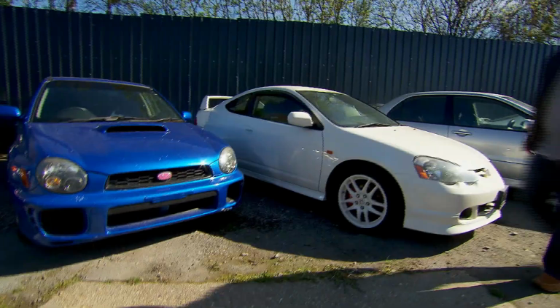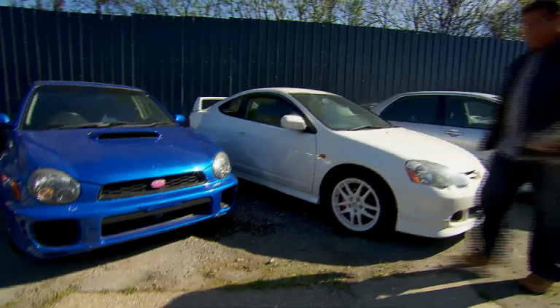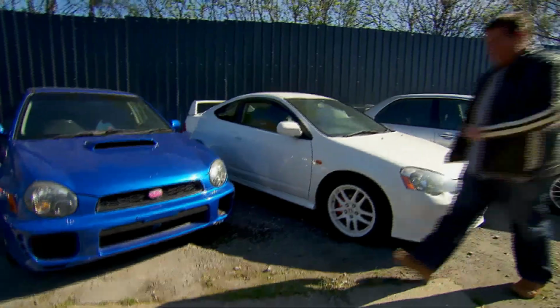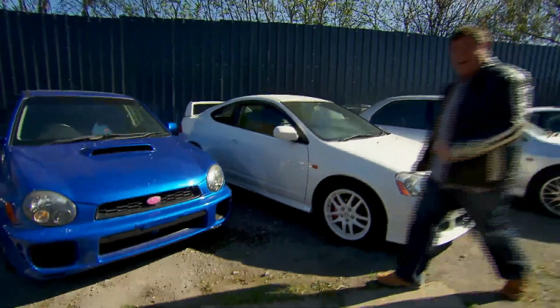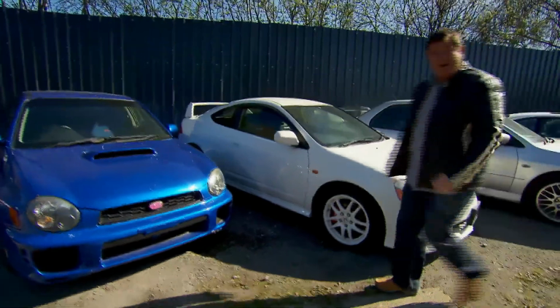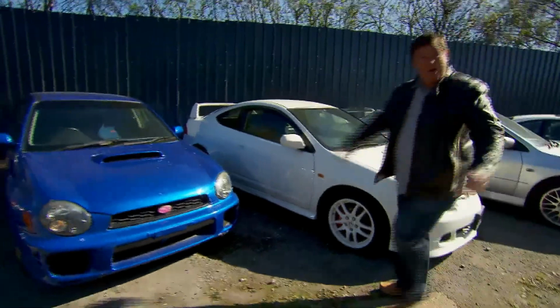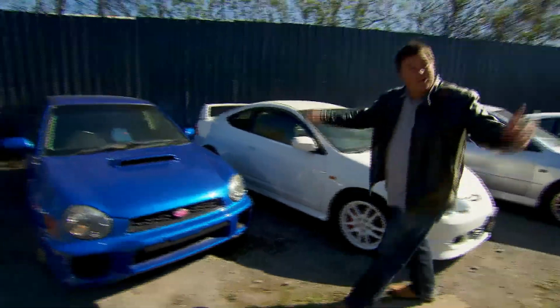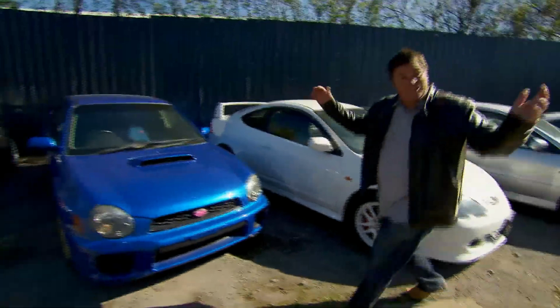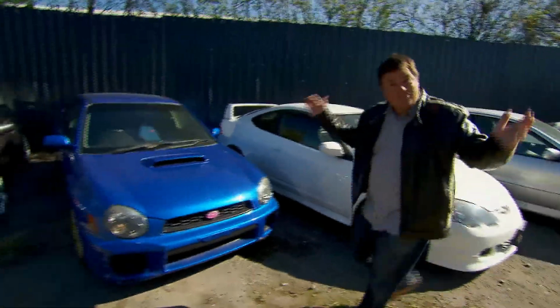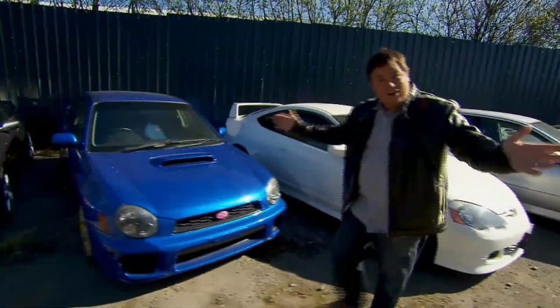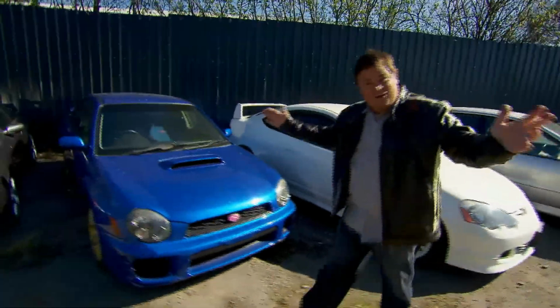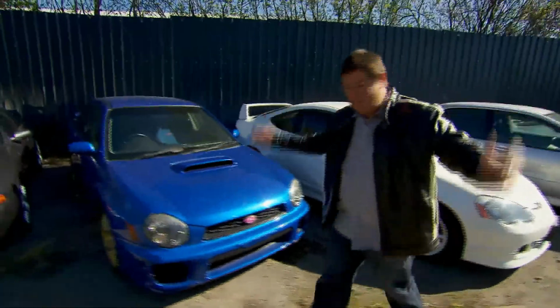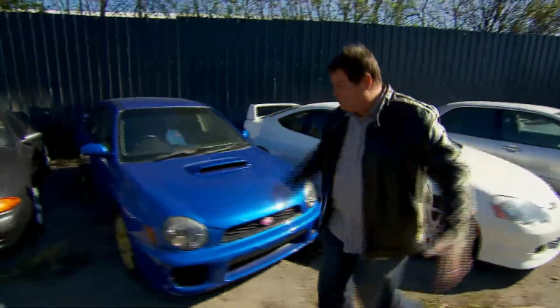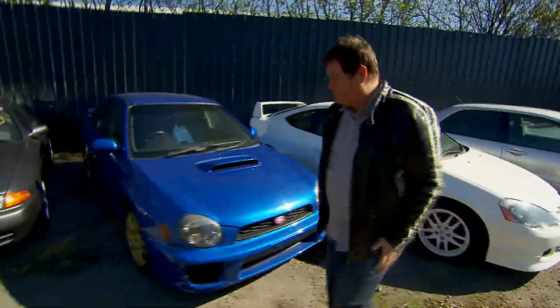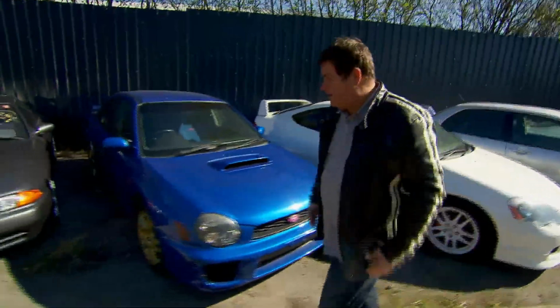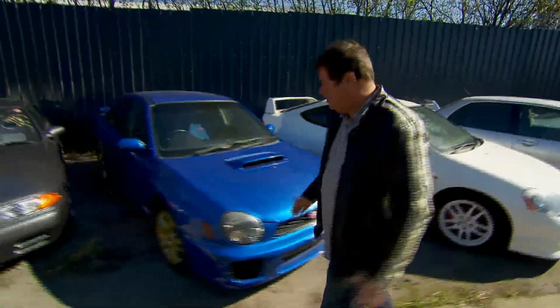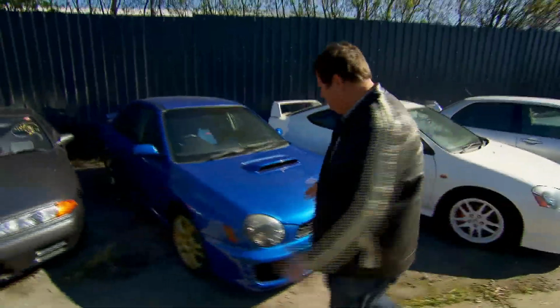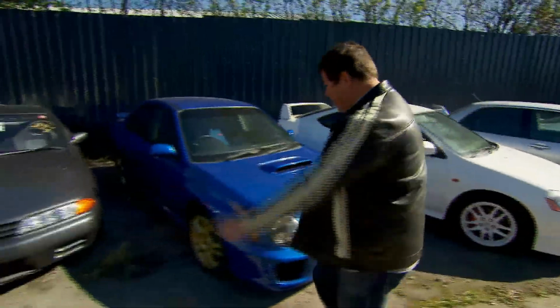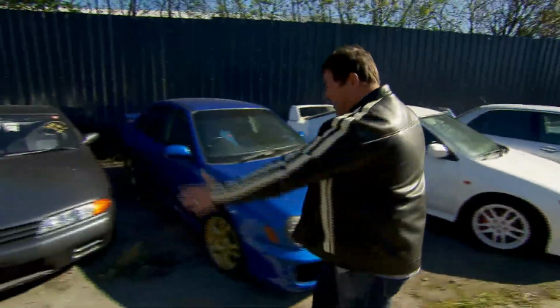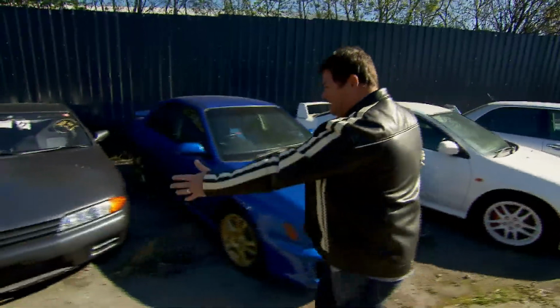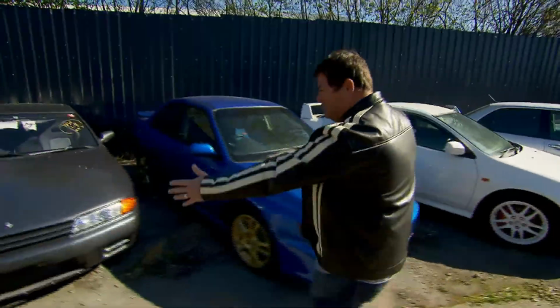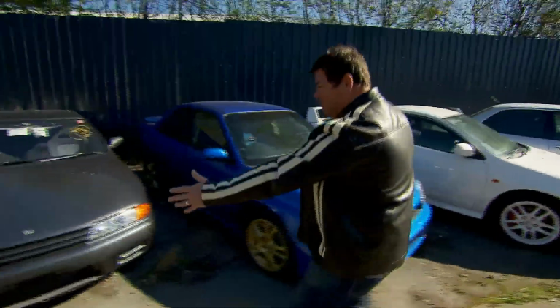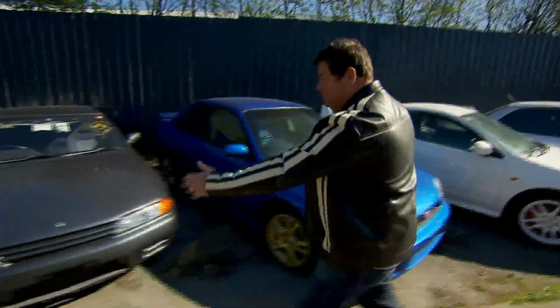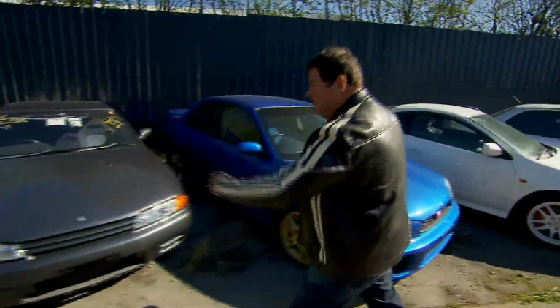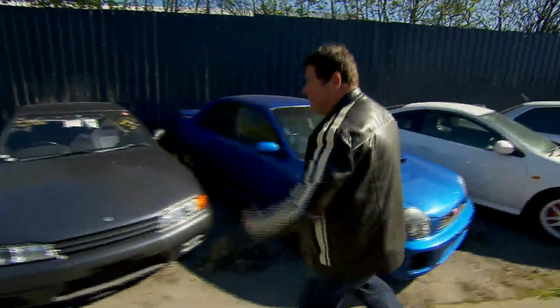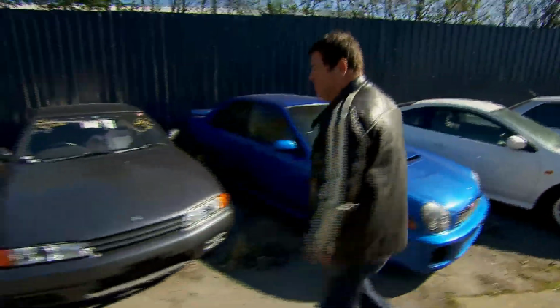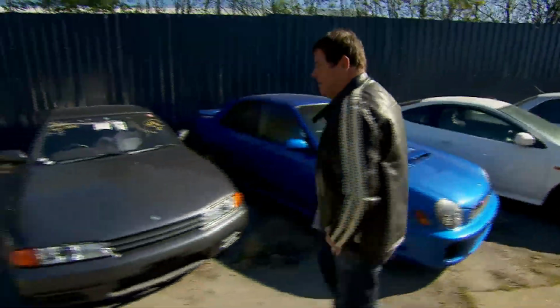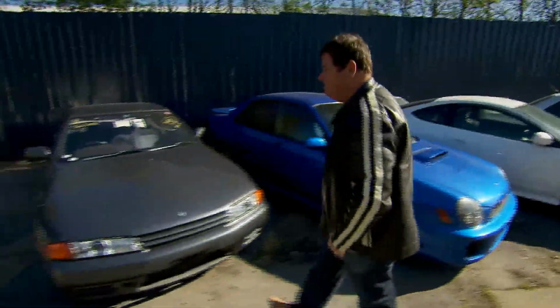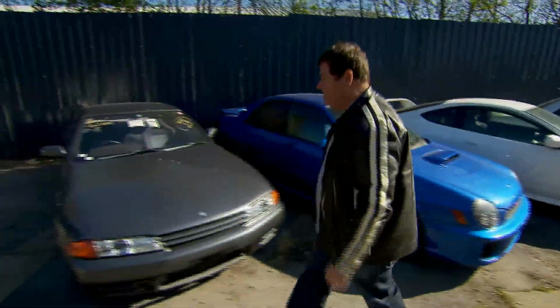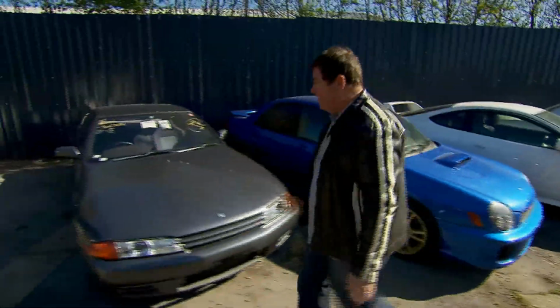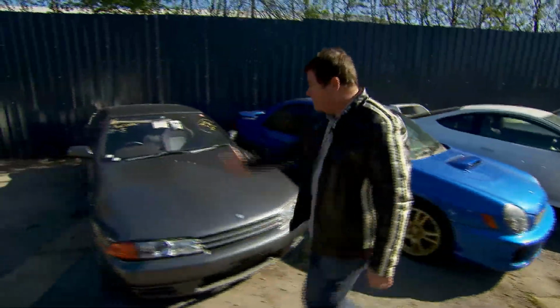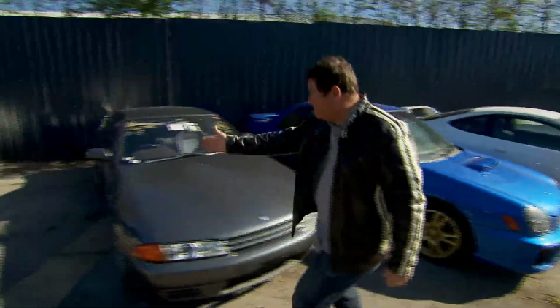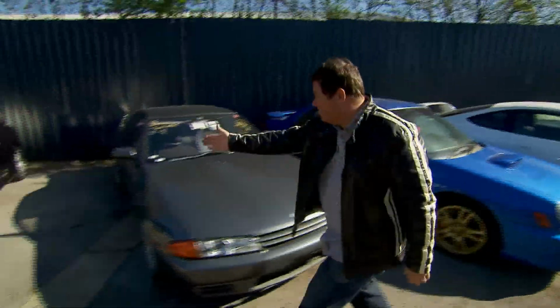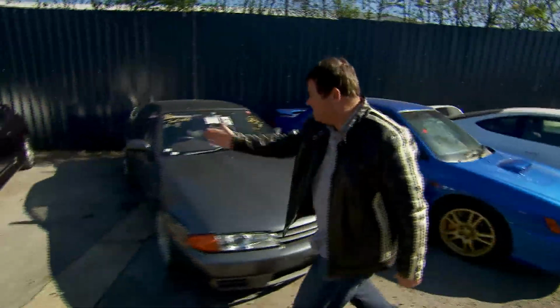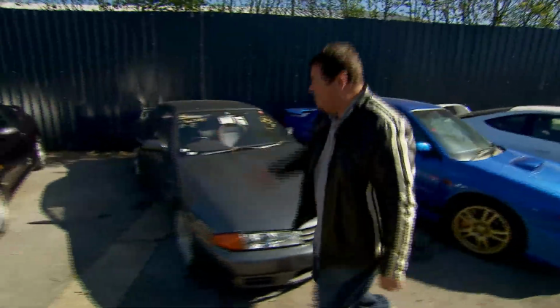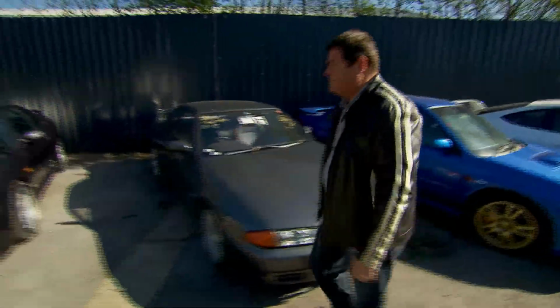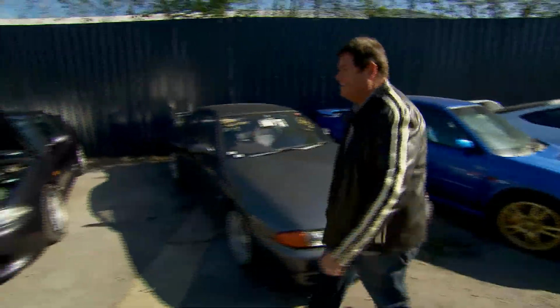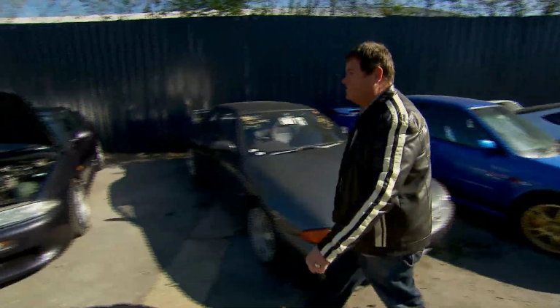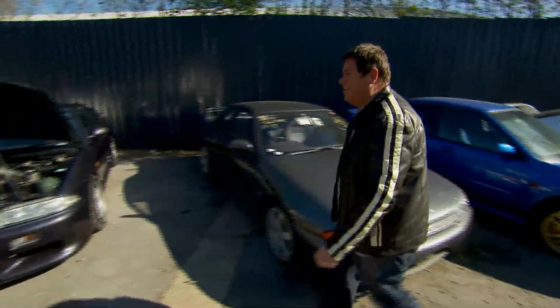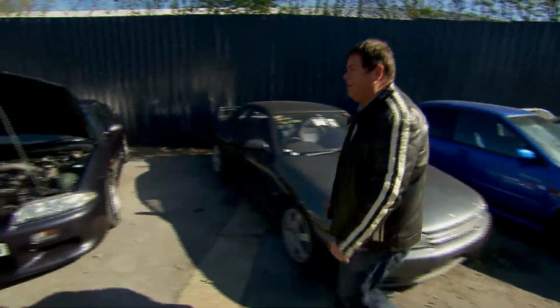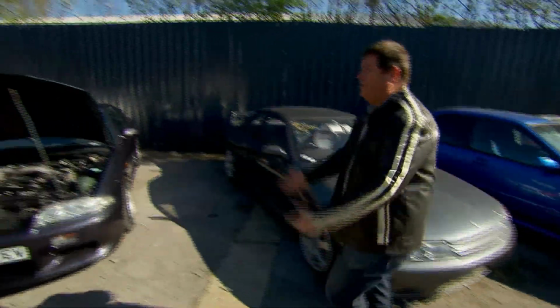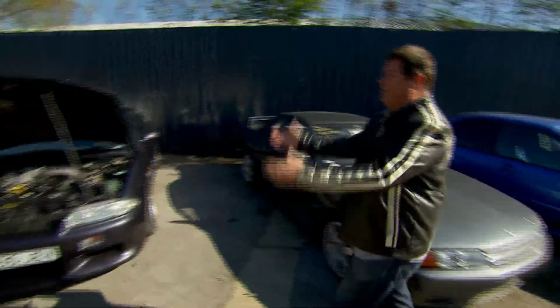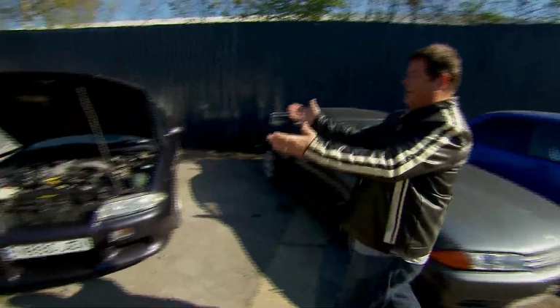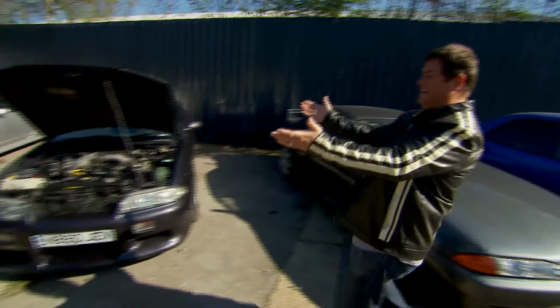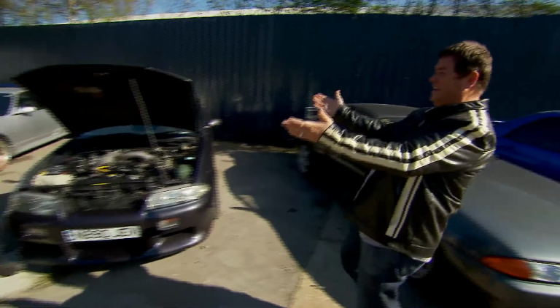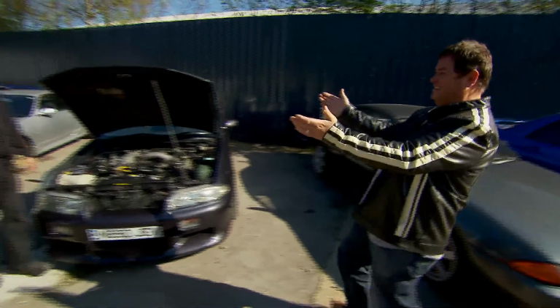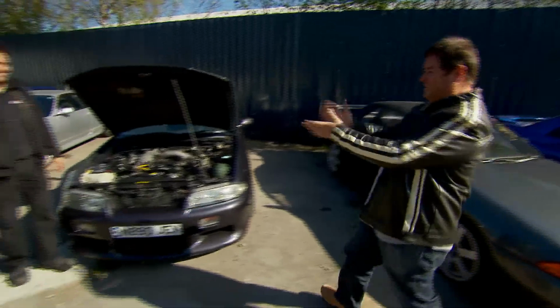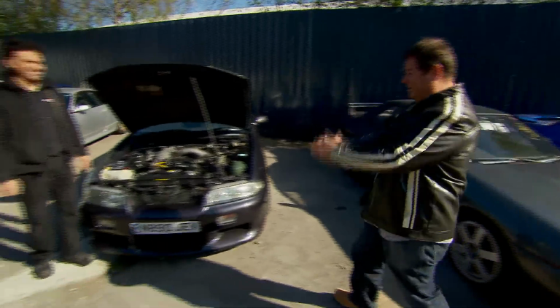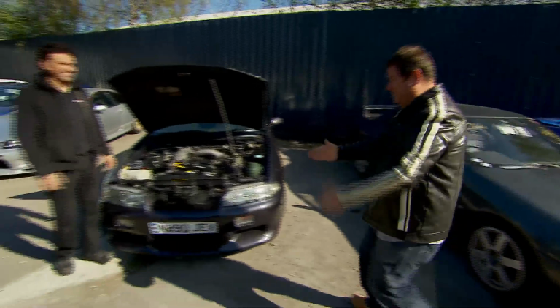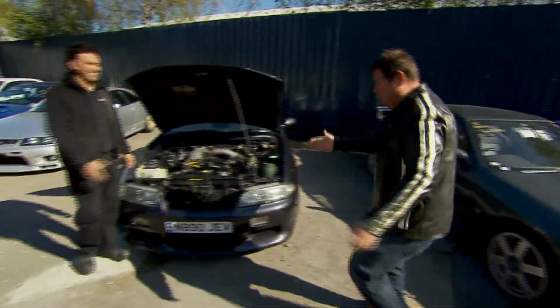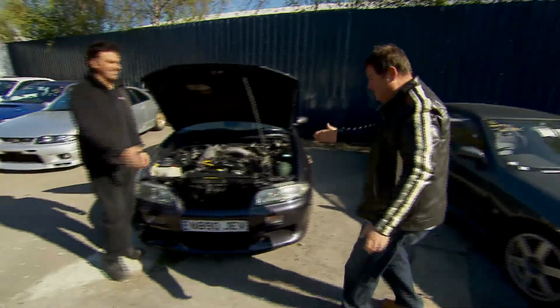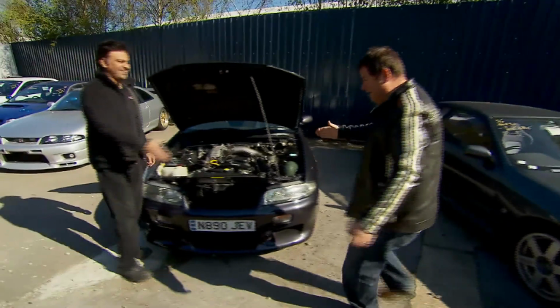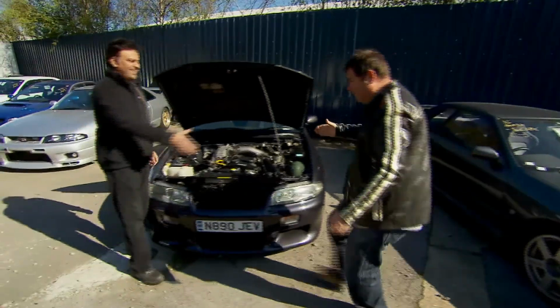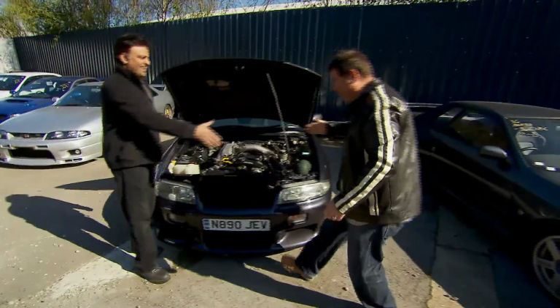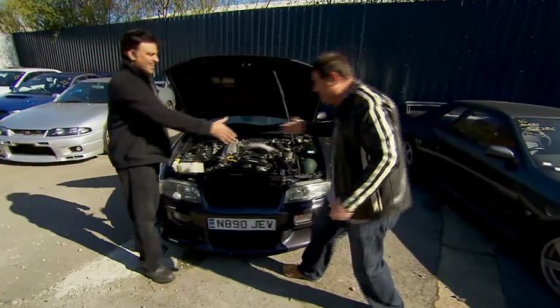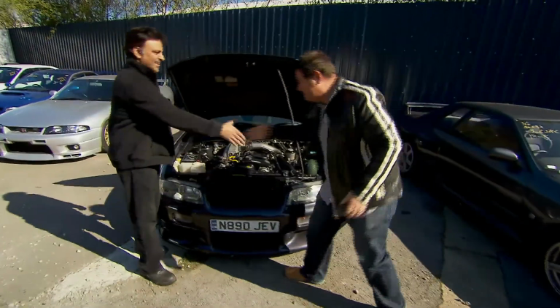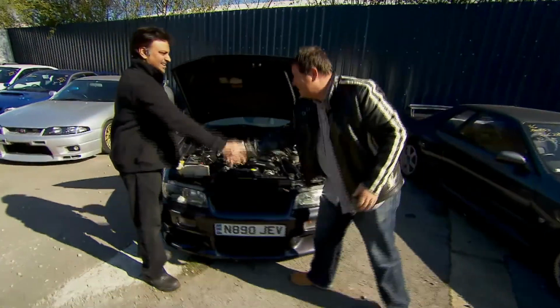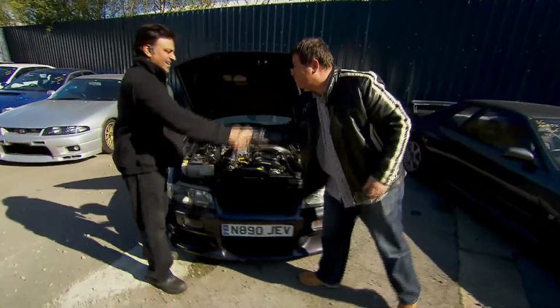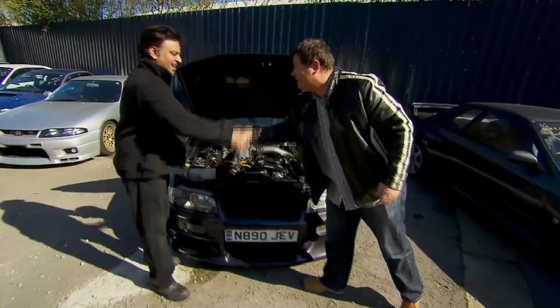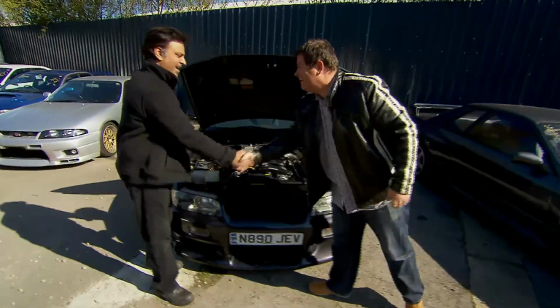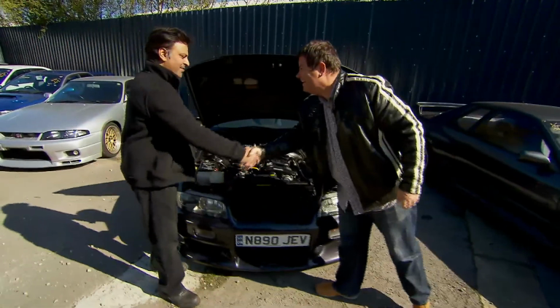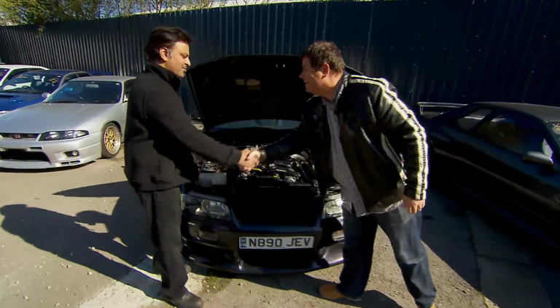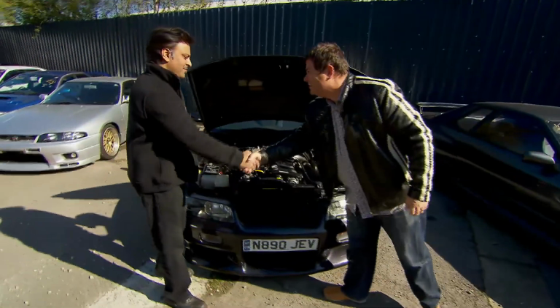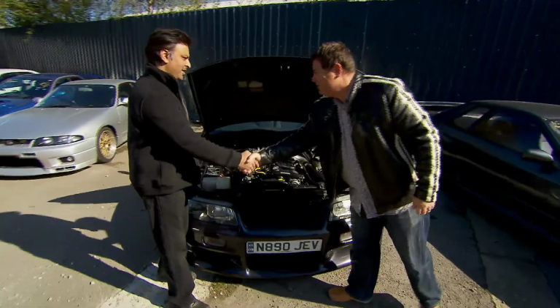Here we are at Sarge's place — buckets of Japanese cars. There's a Nissan Skyline, and there's Sarge himself. Great to see you, buddy. And you, Mike.